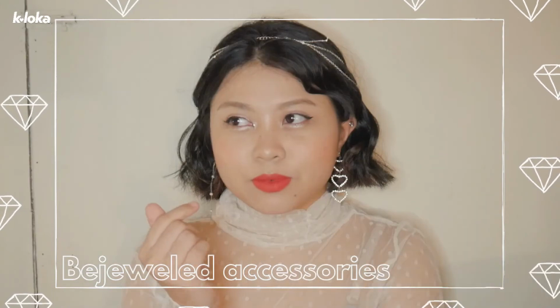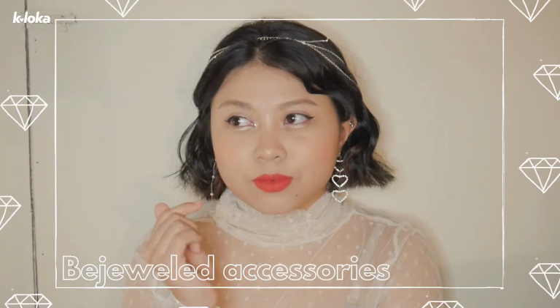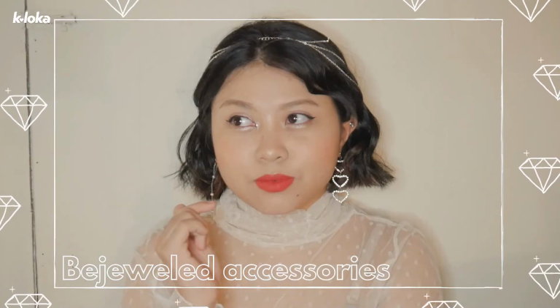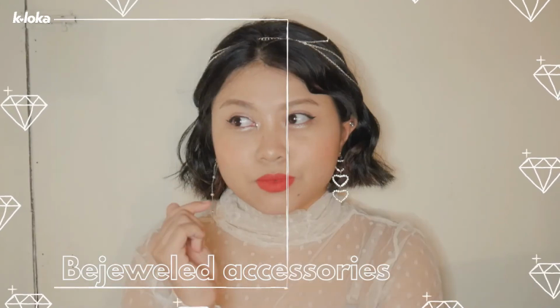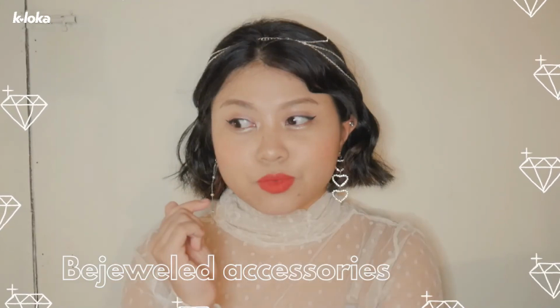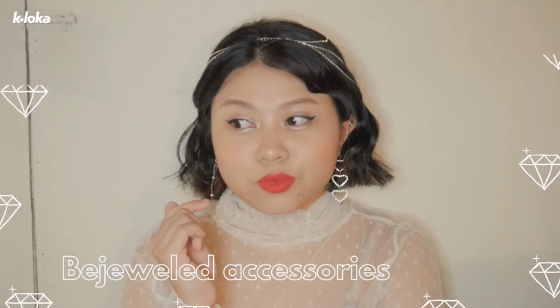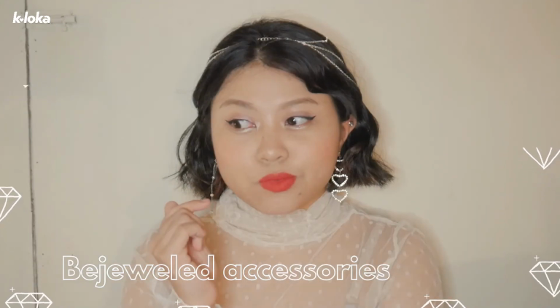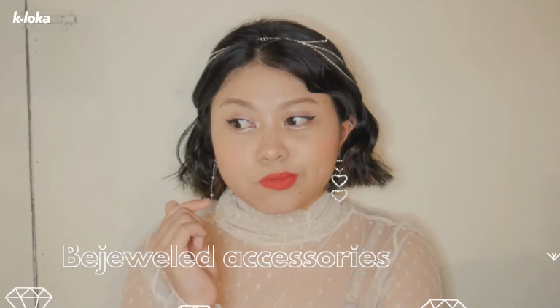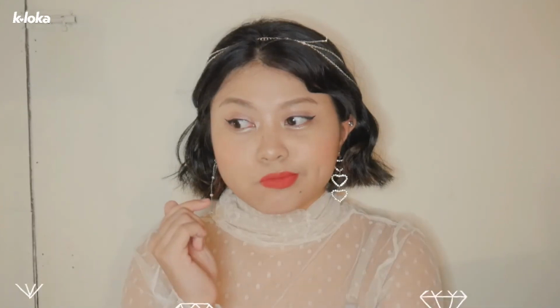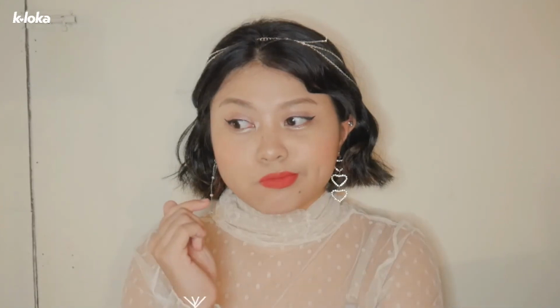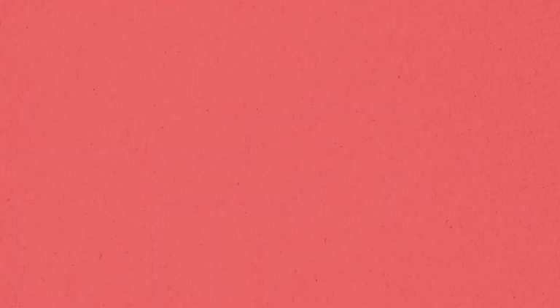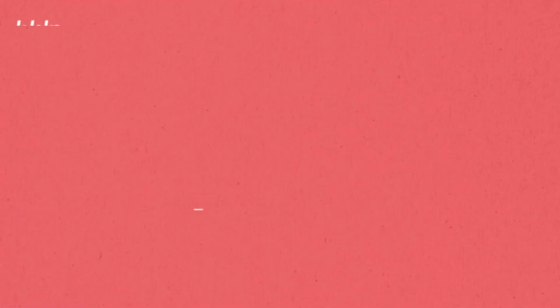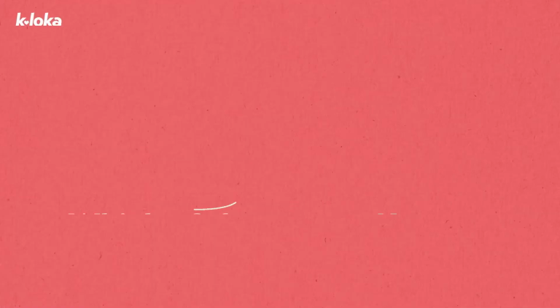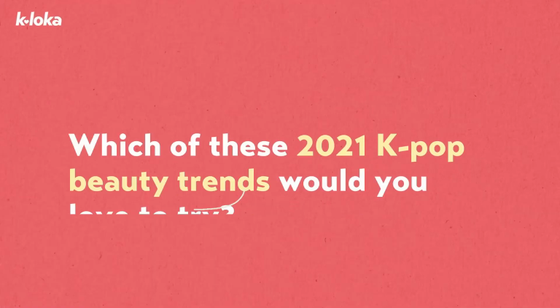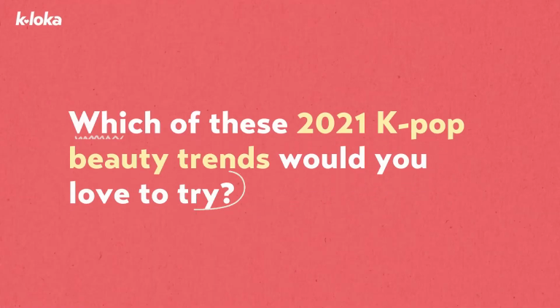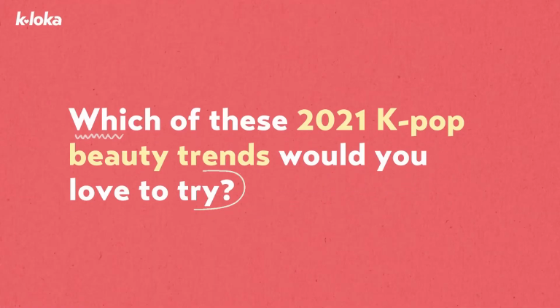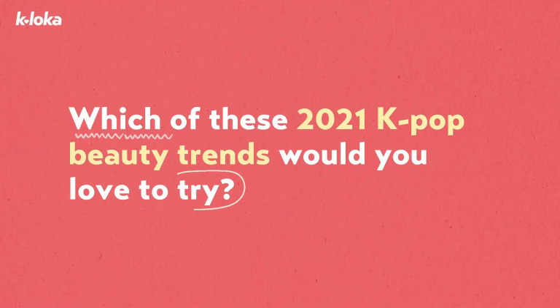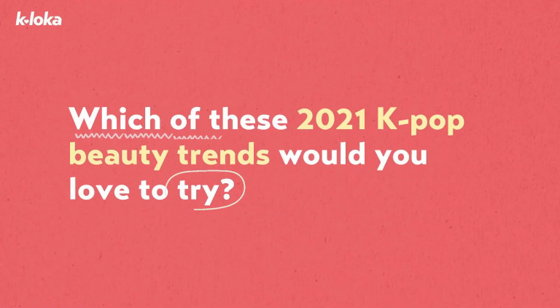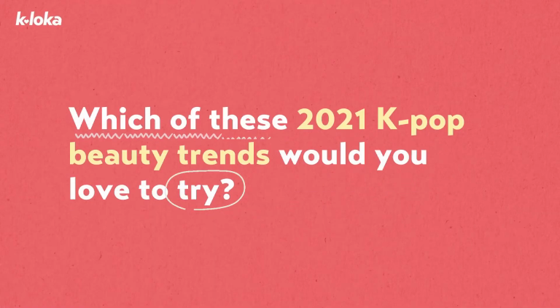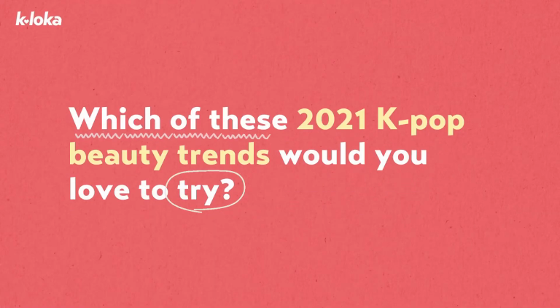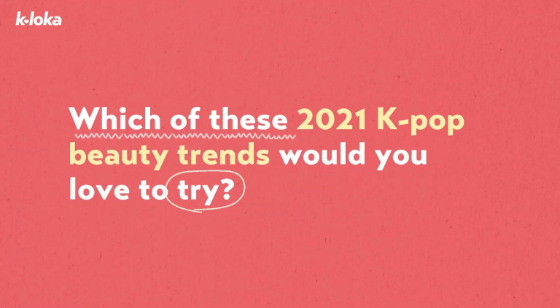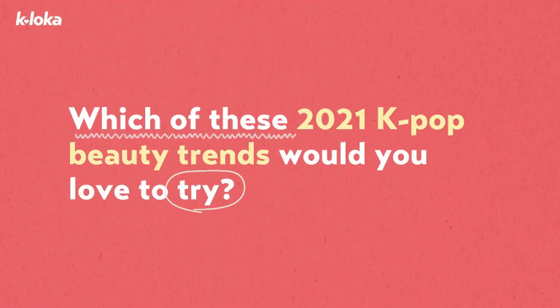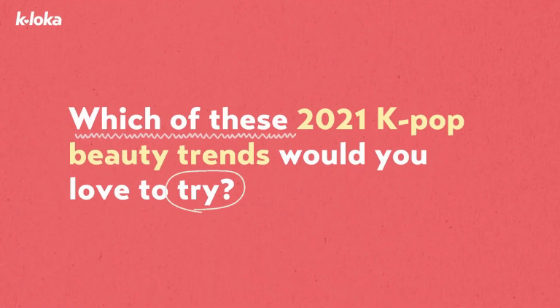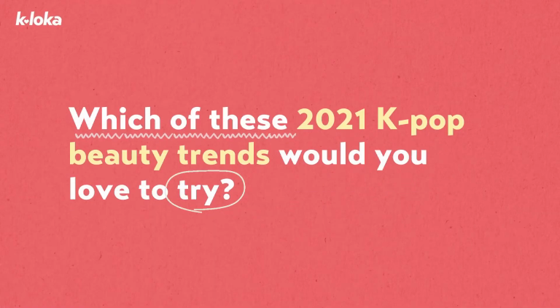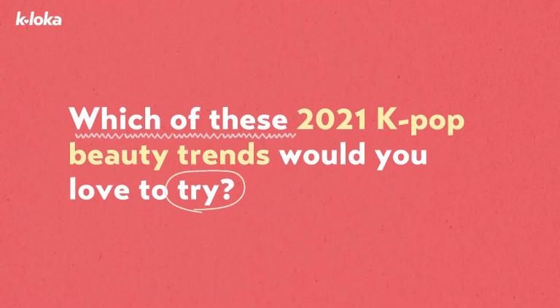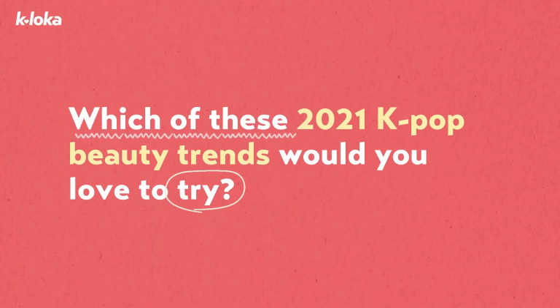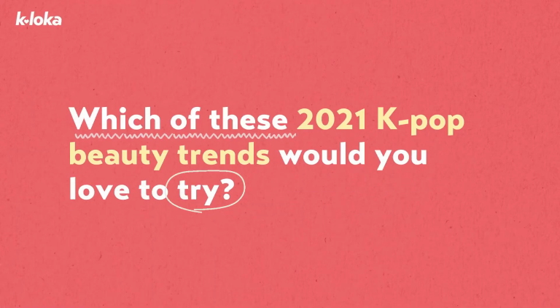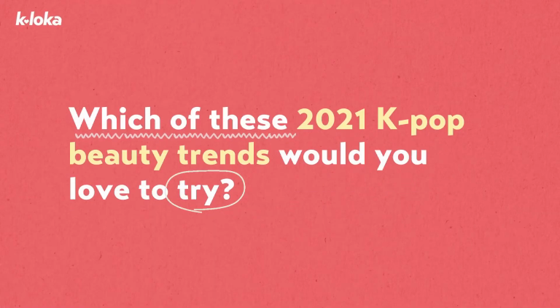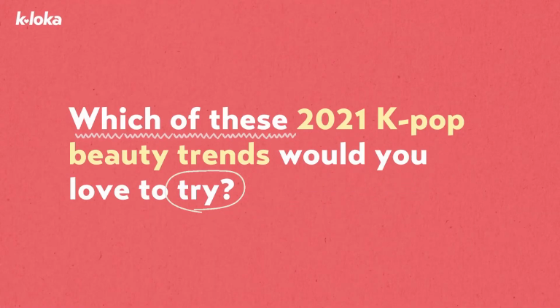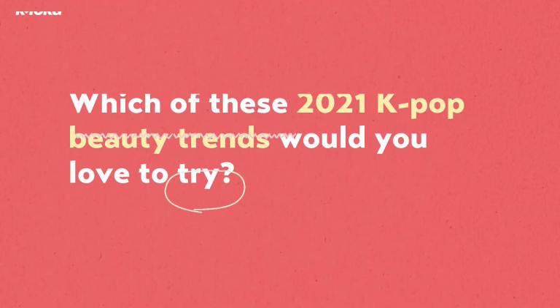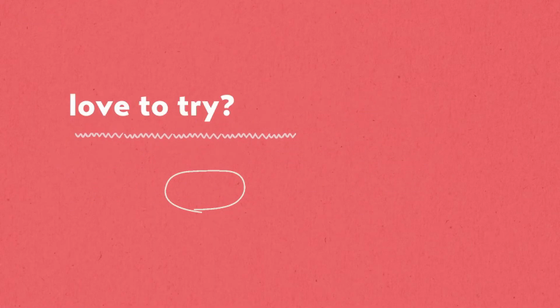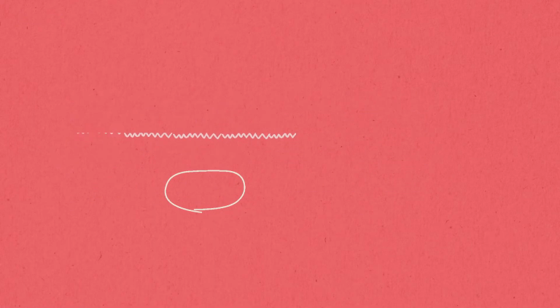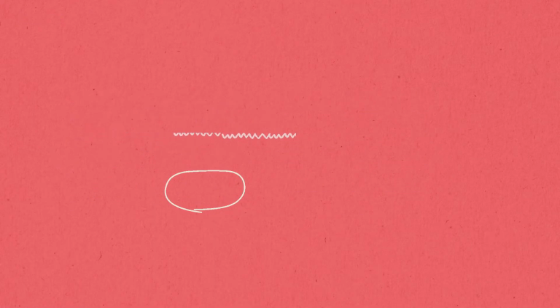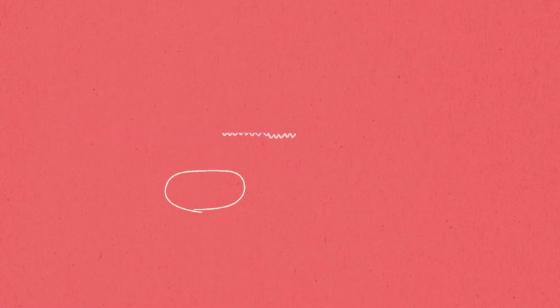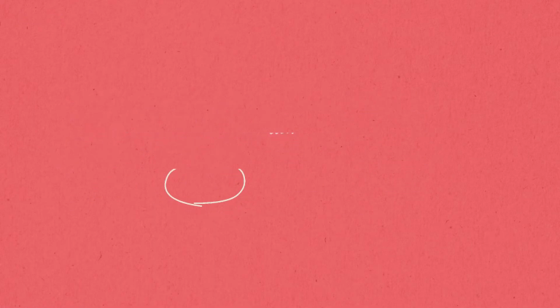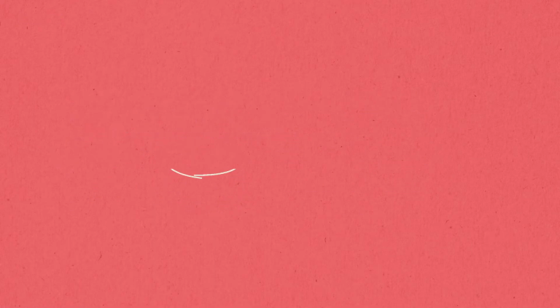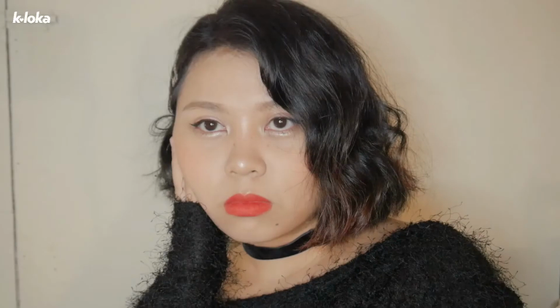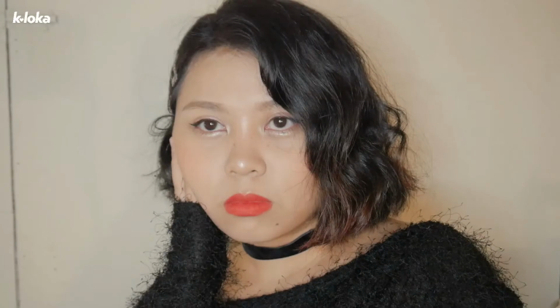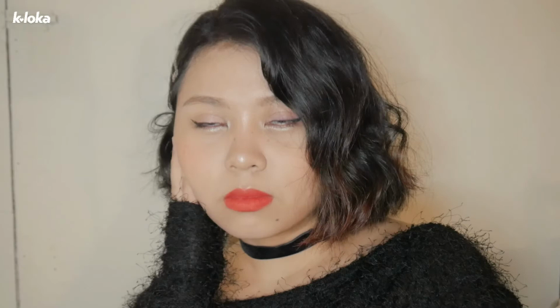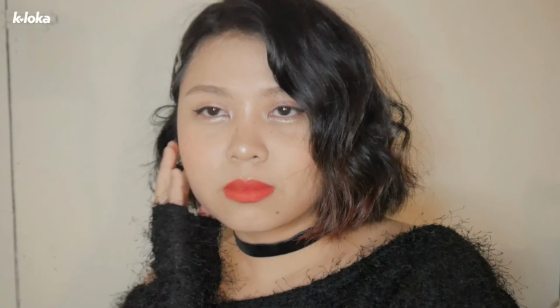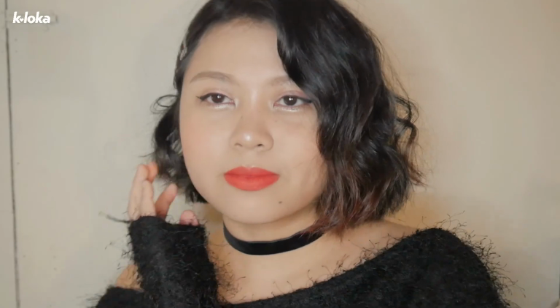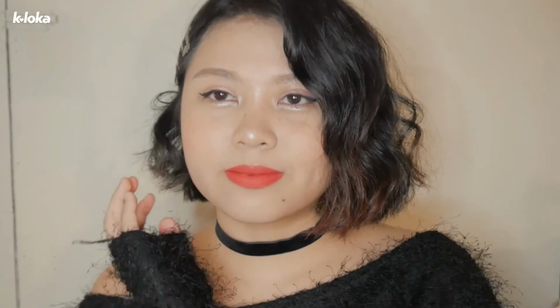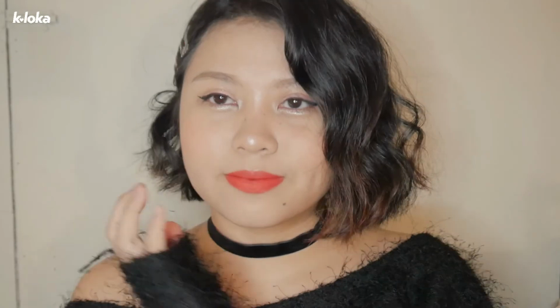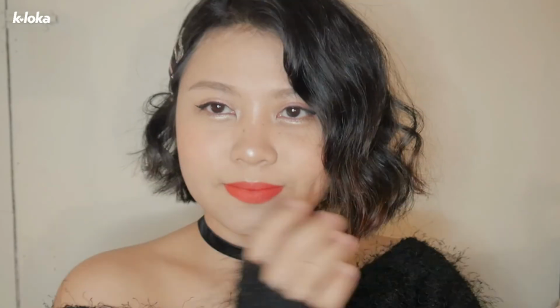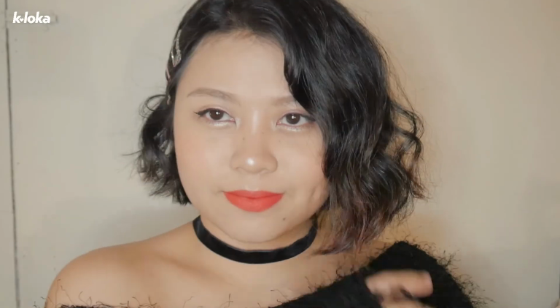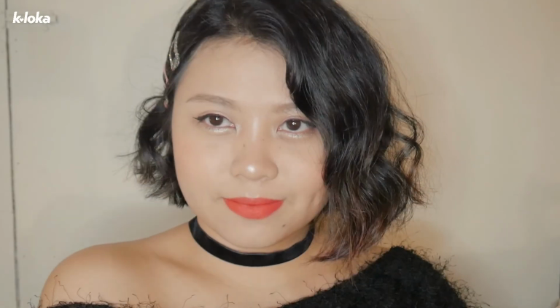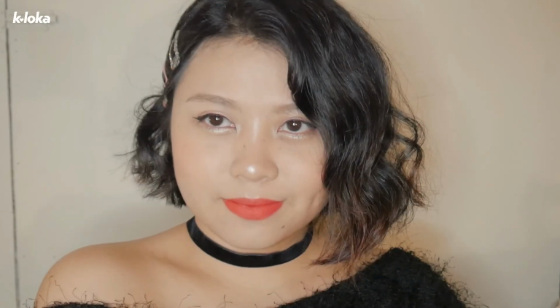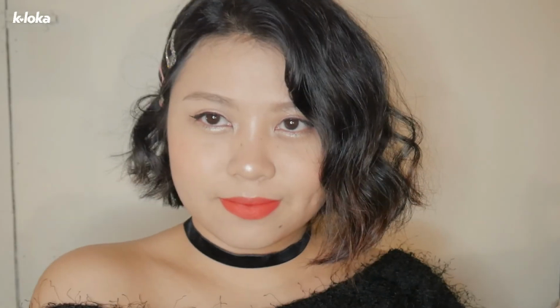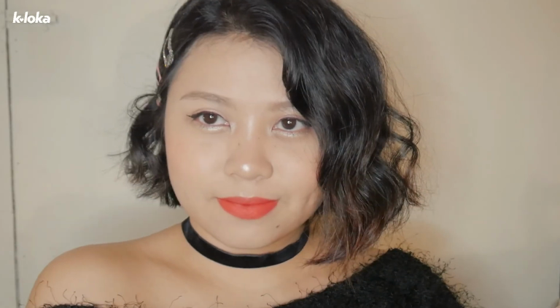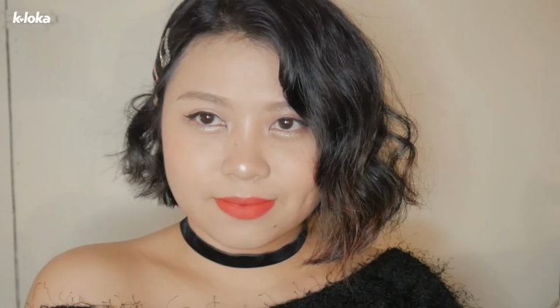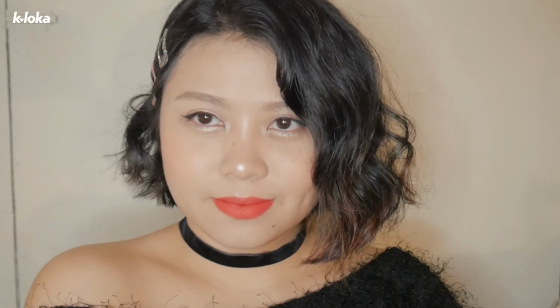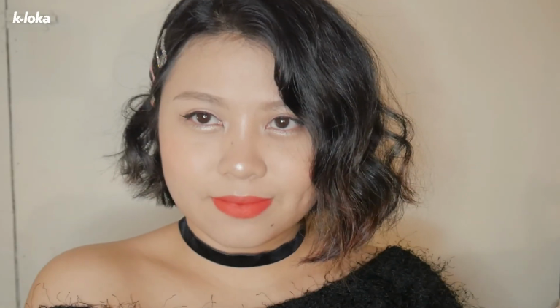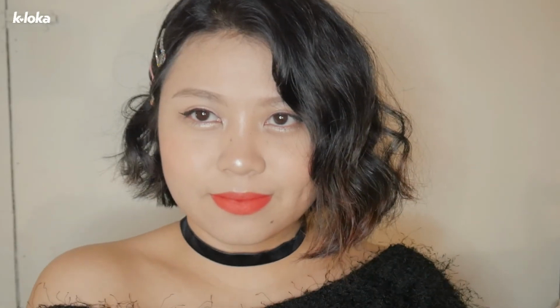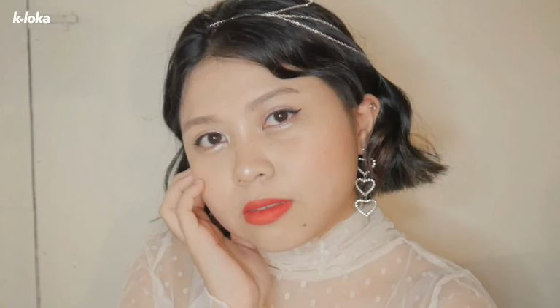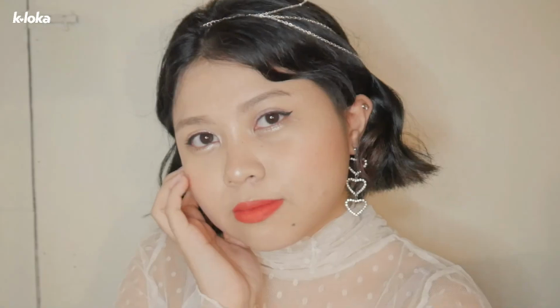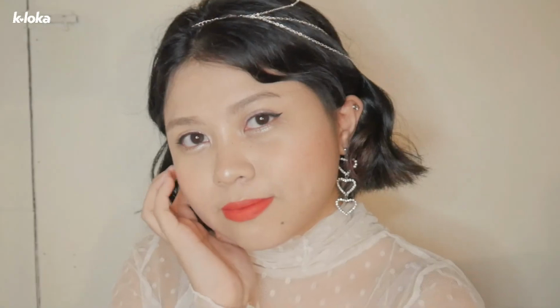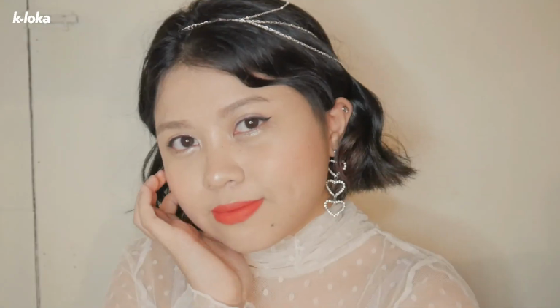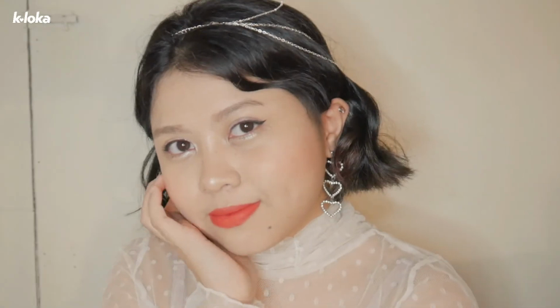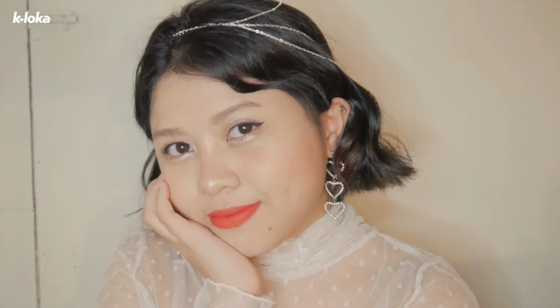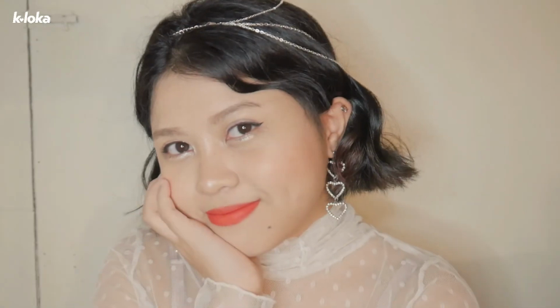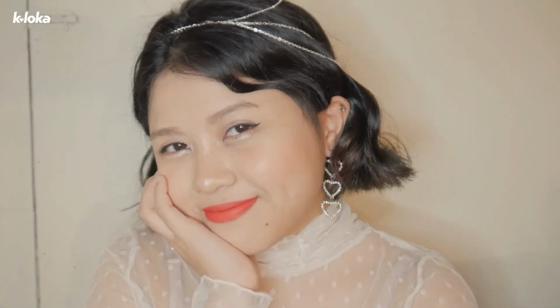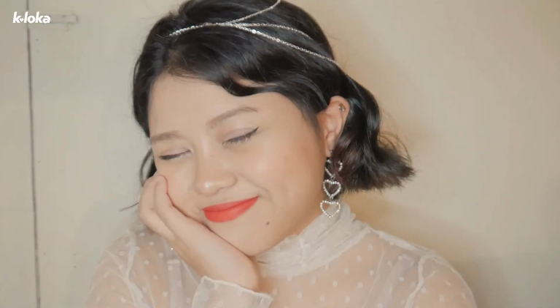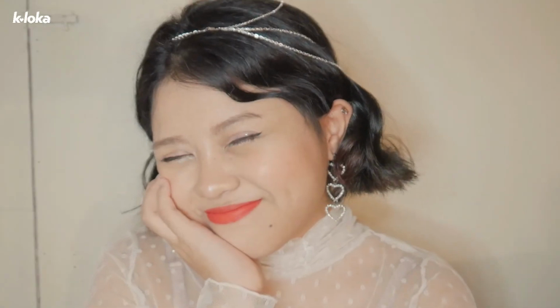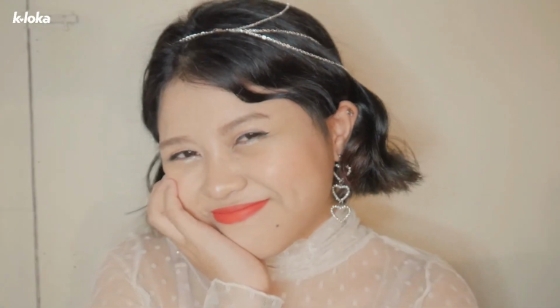So, which of these K-pop beauty trends would you love to try? Comment it down below and don't forget to like this video.